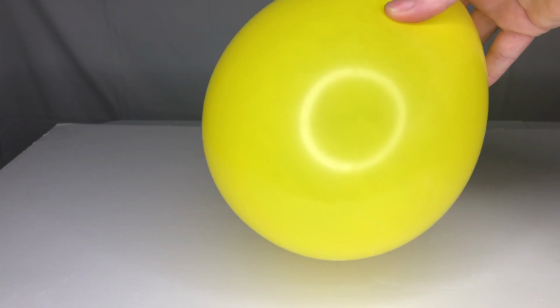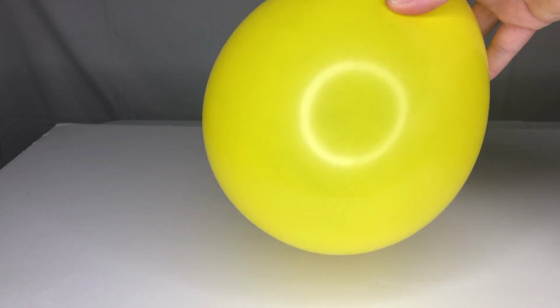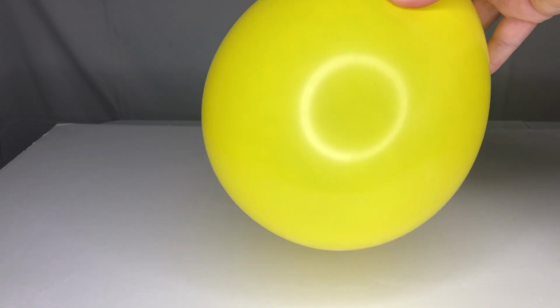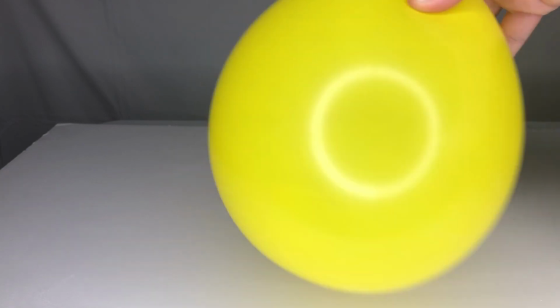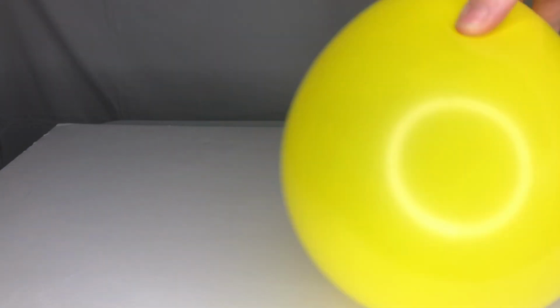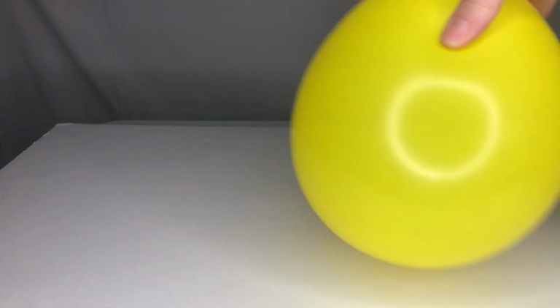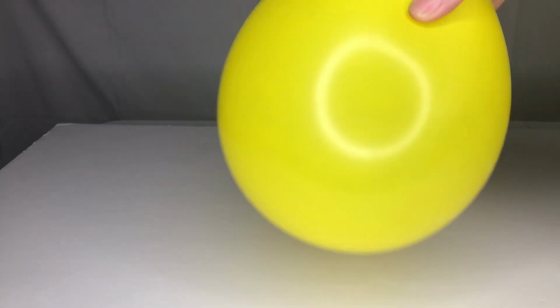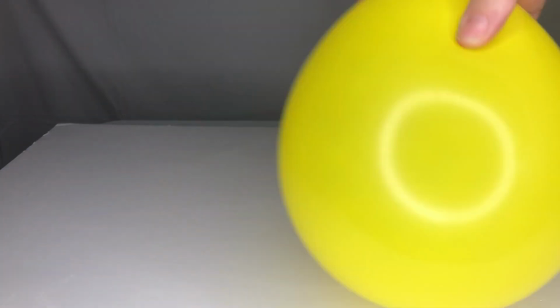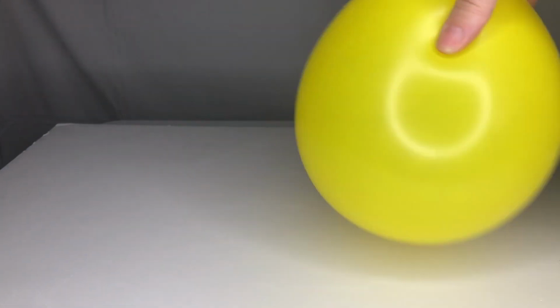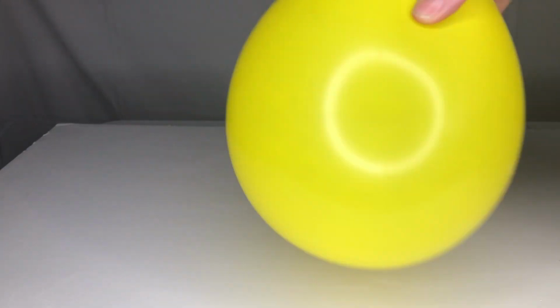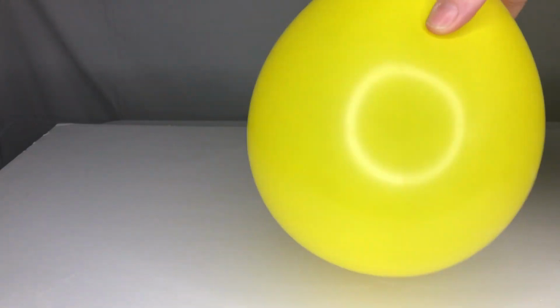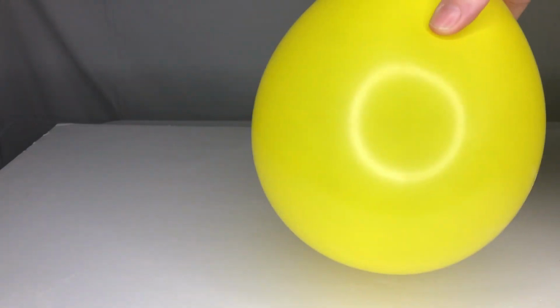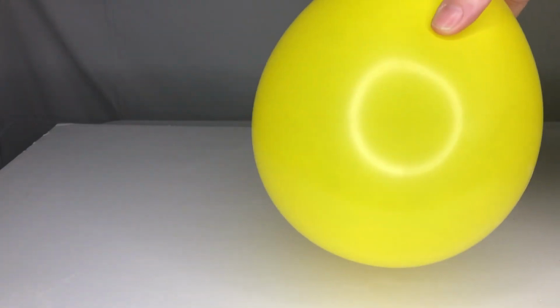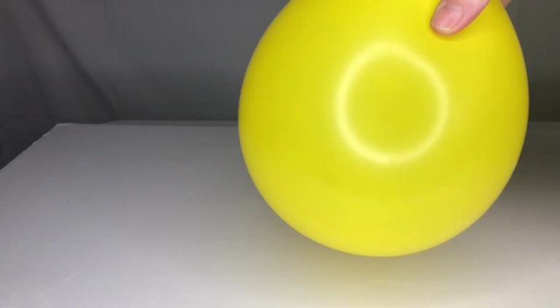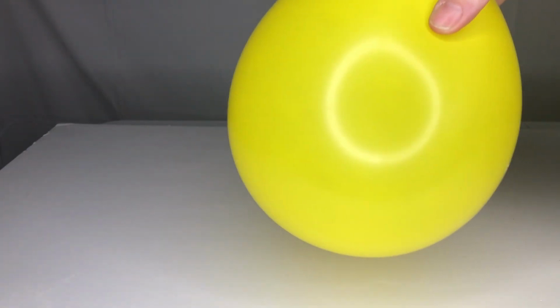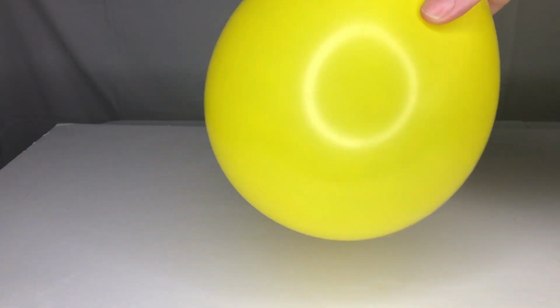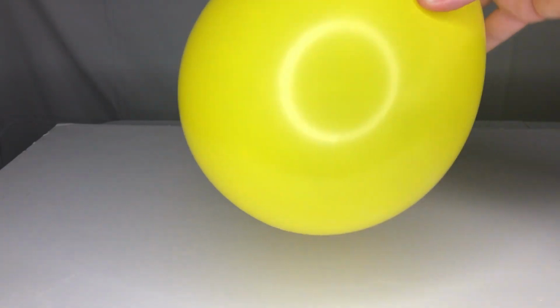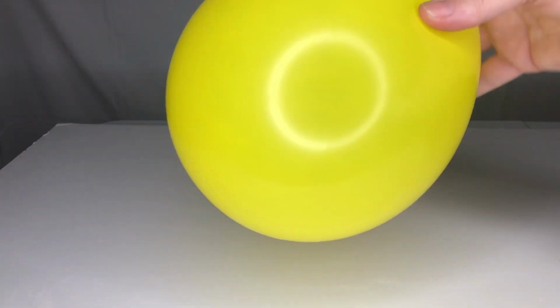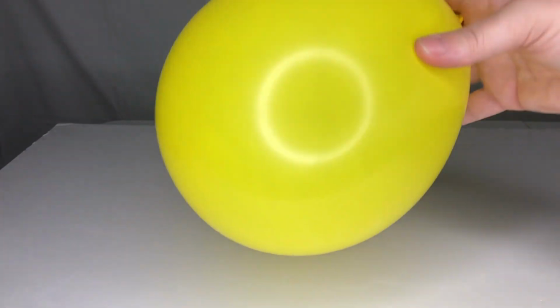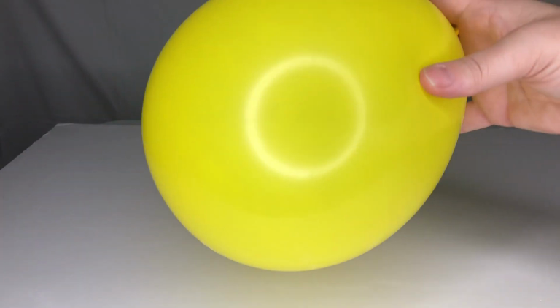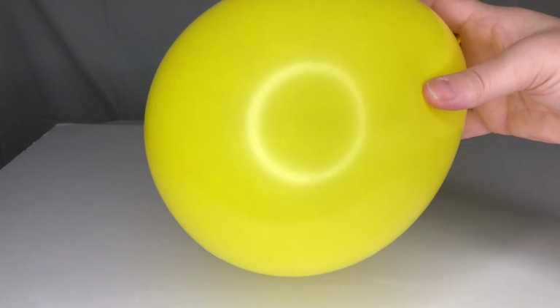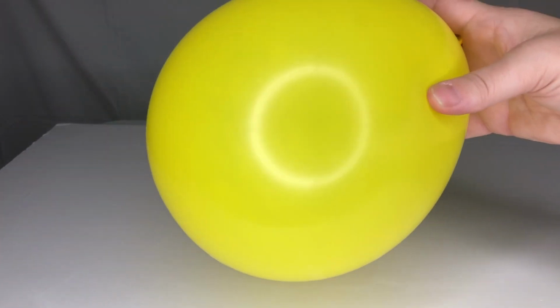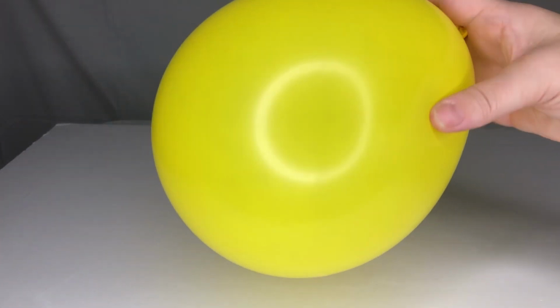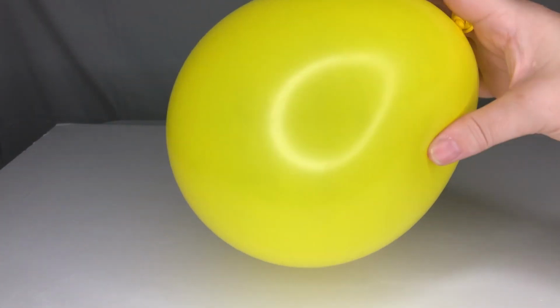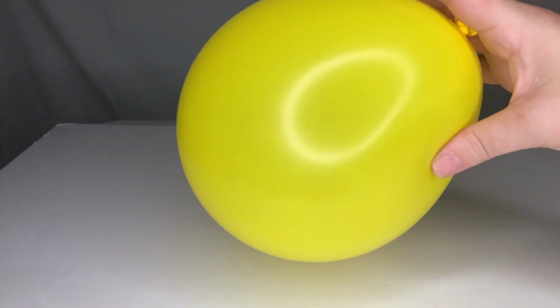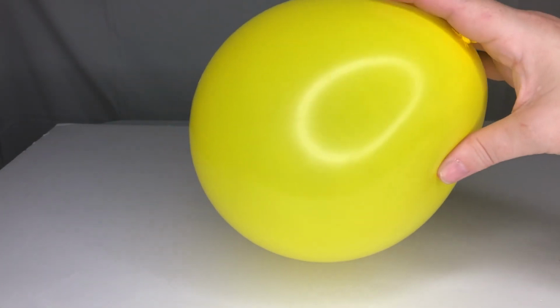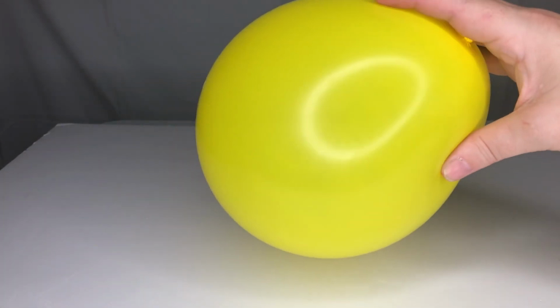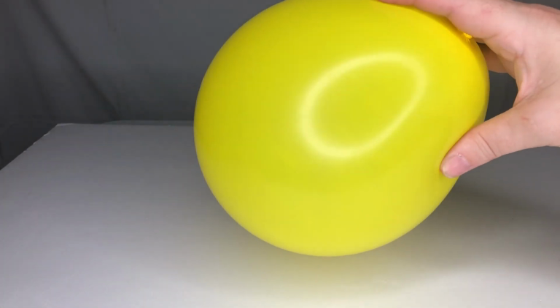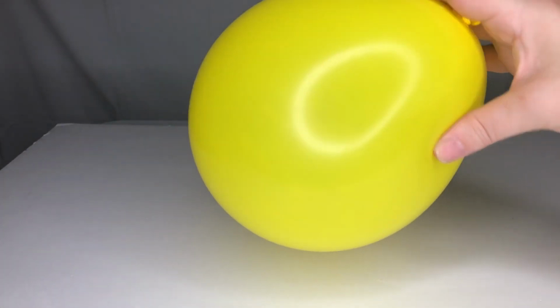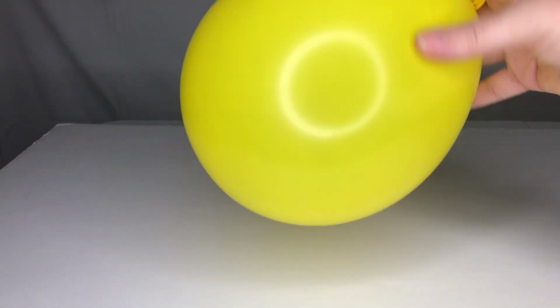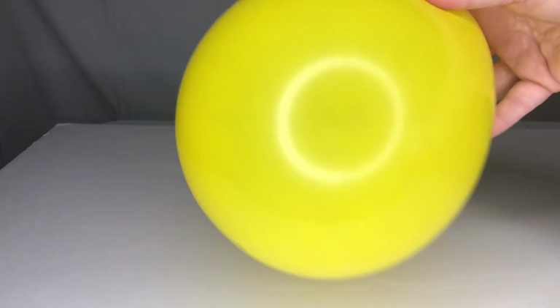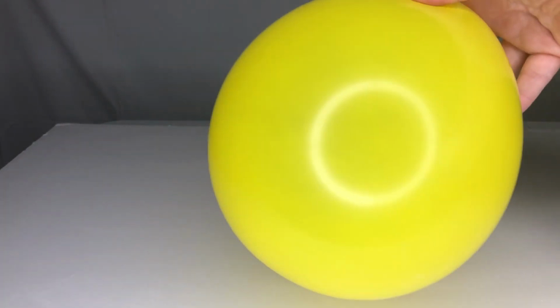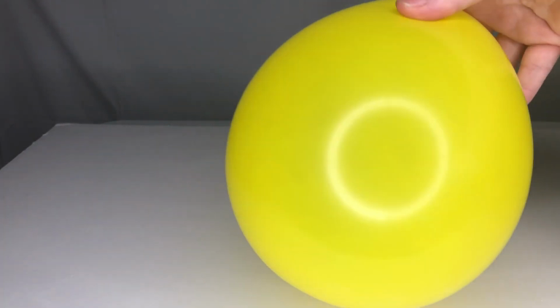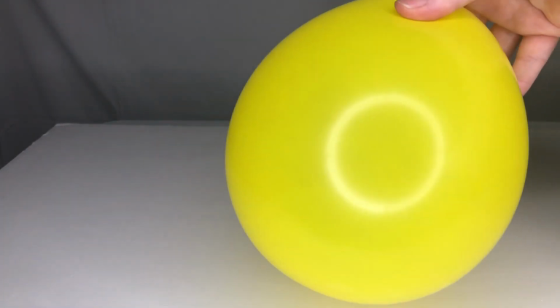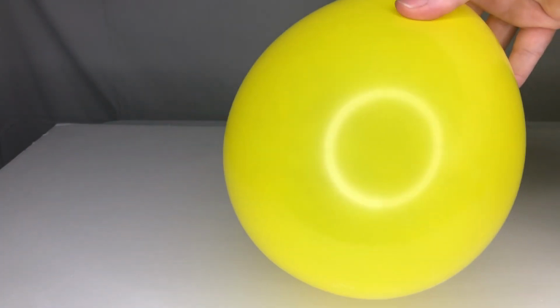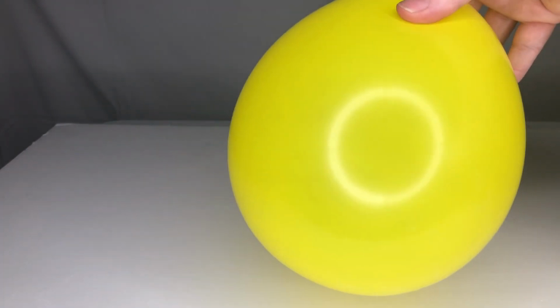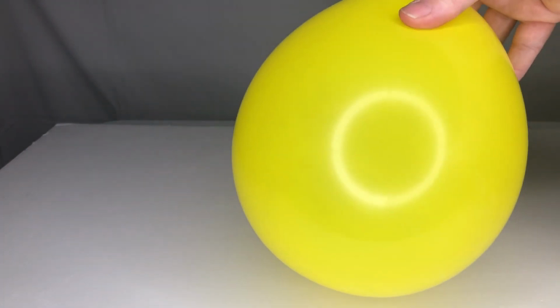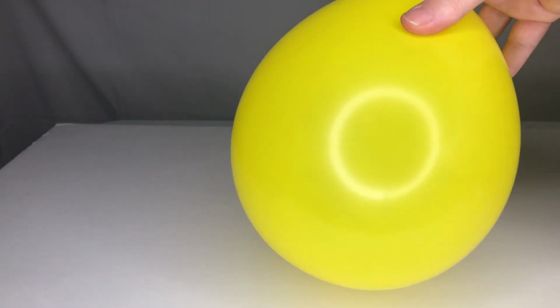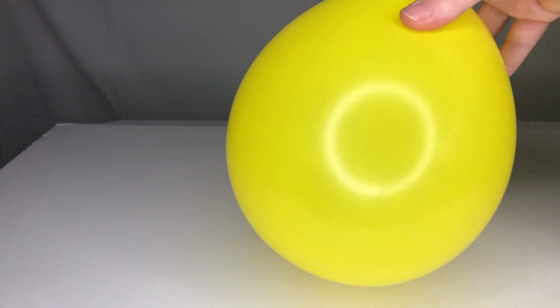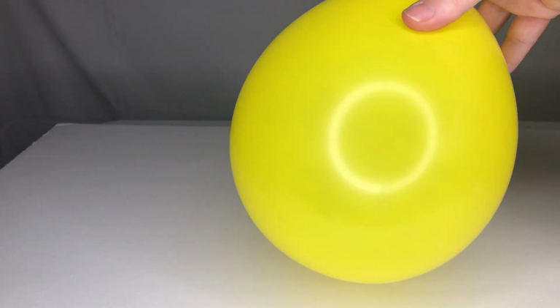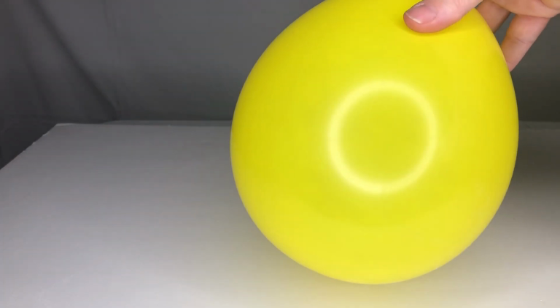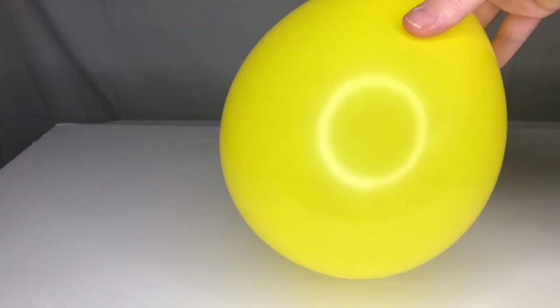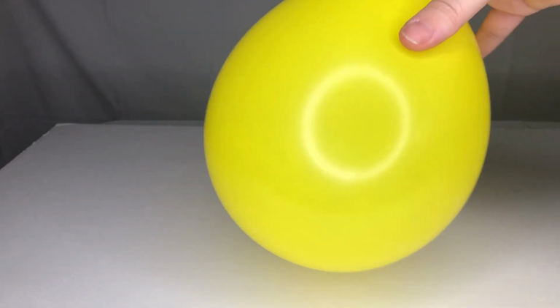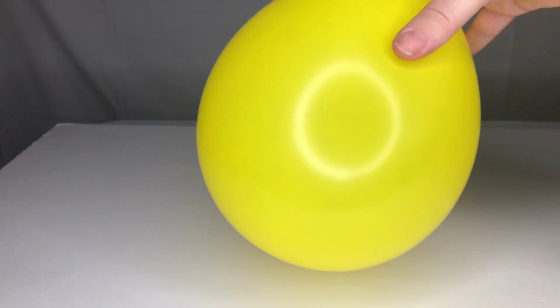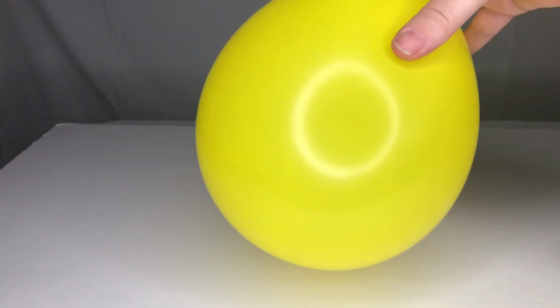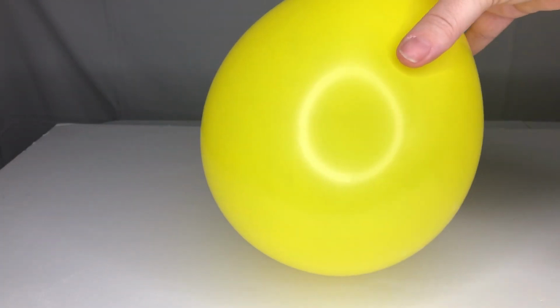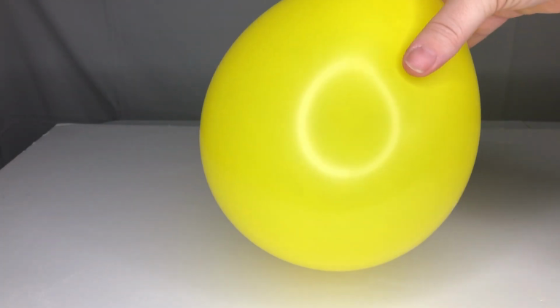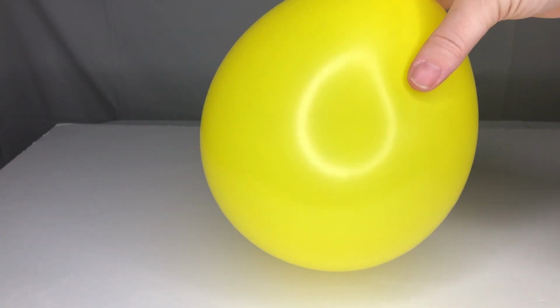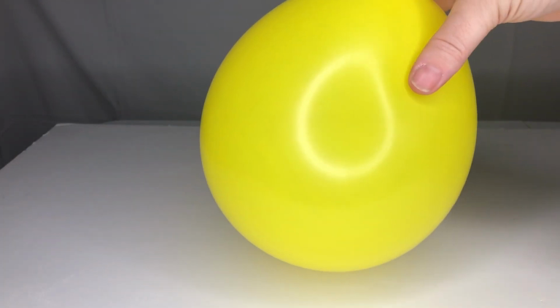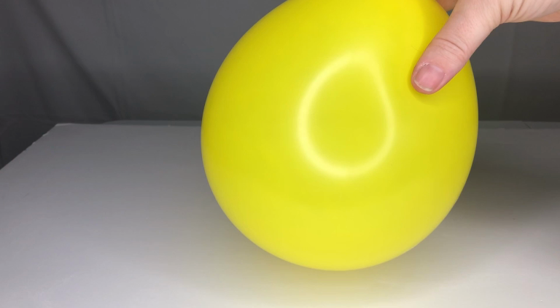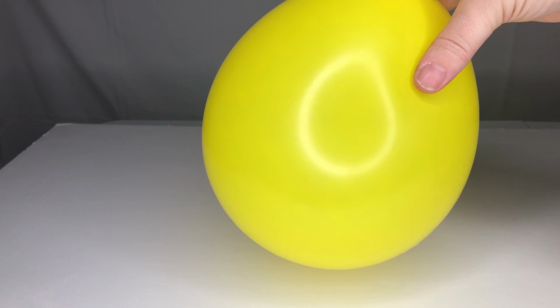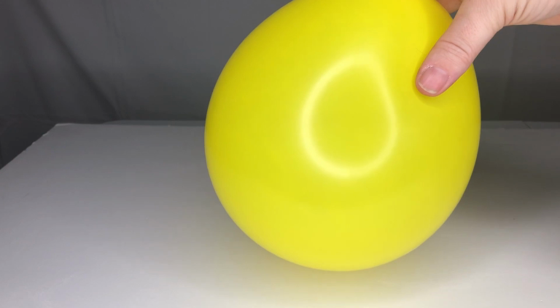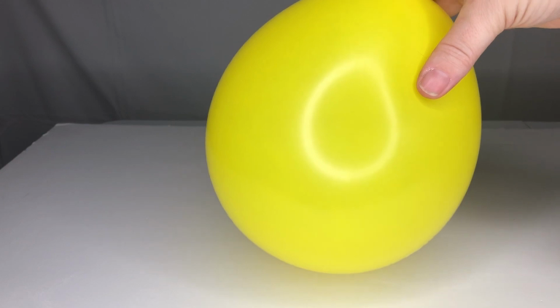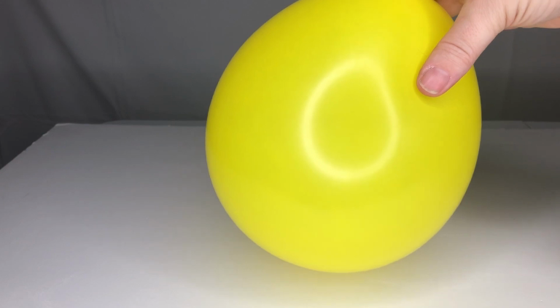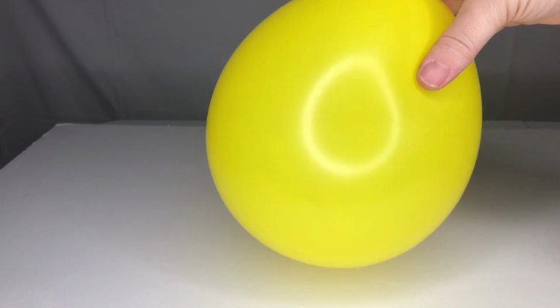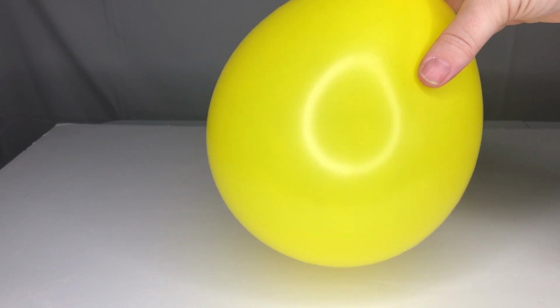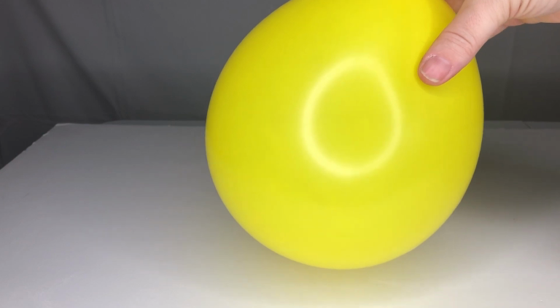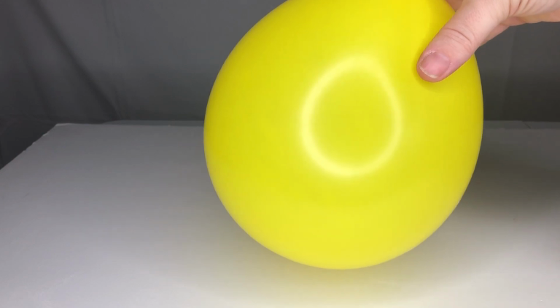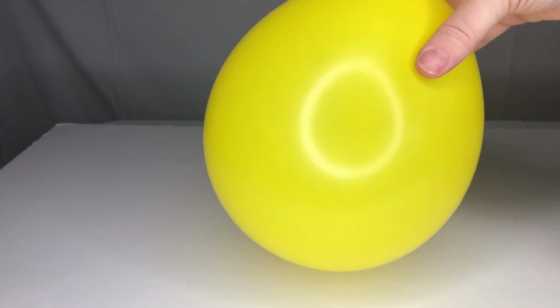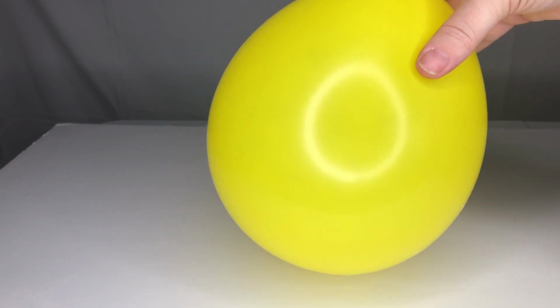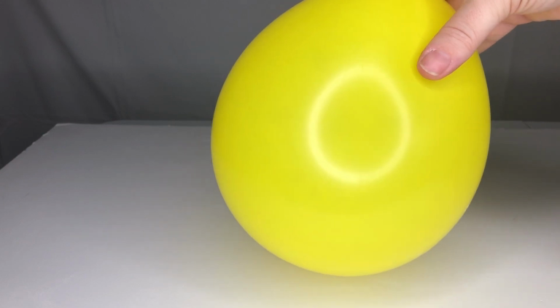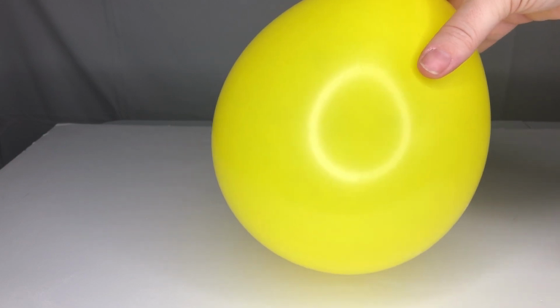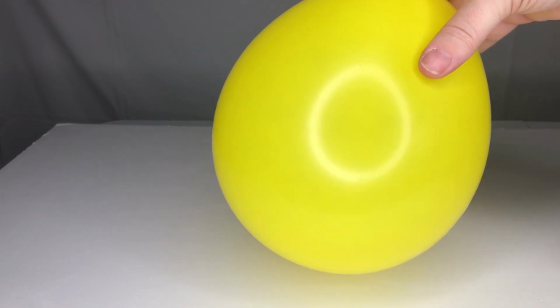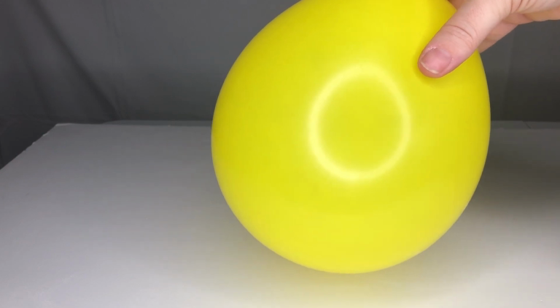And that's how you make a screaming balloon — perfect for Halloween! Found inside my Halloween science packet.